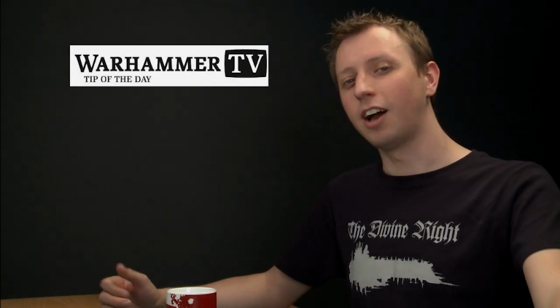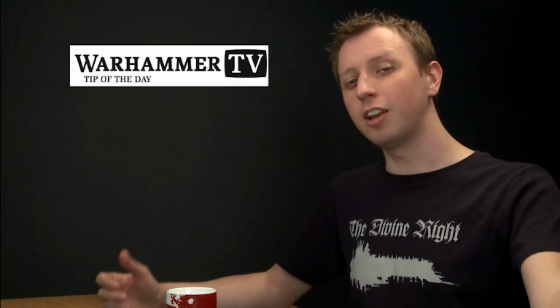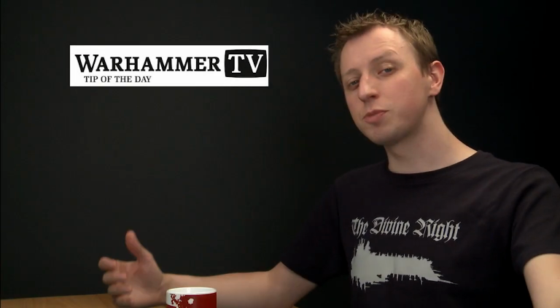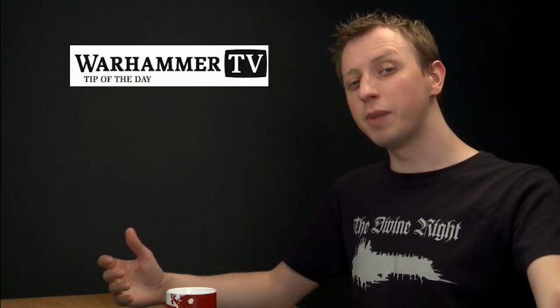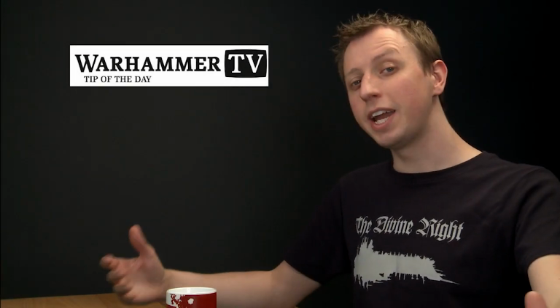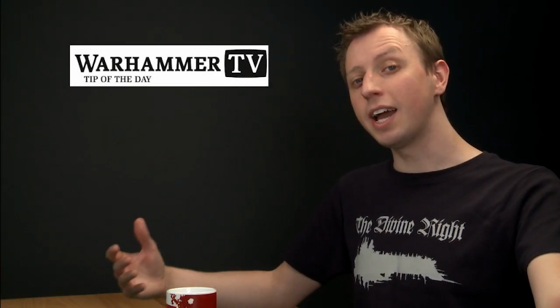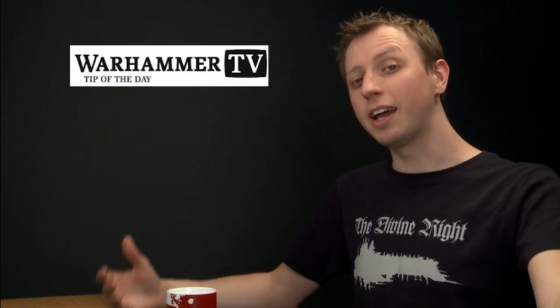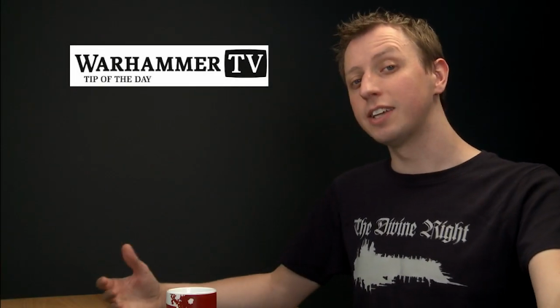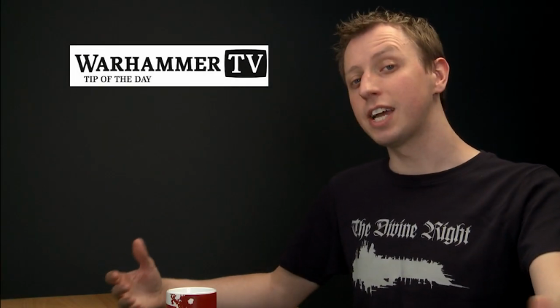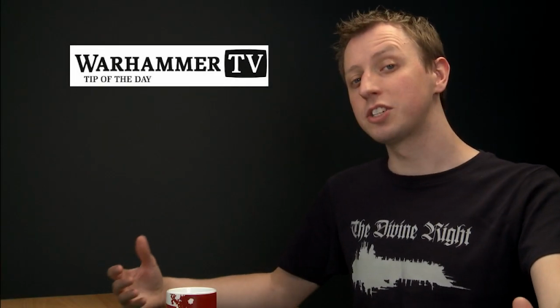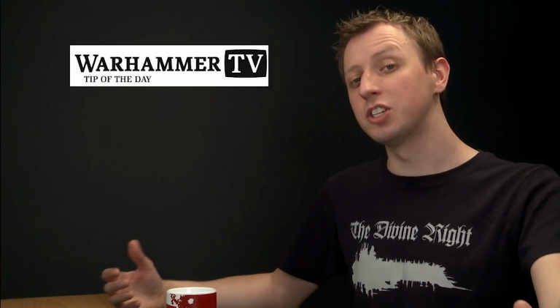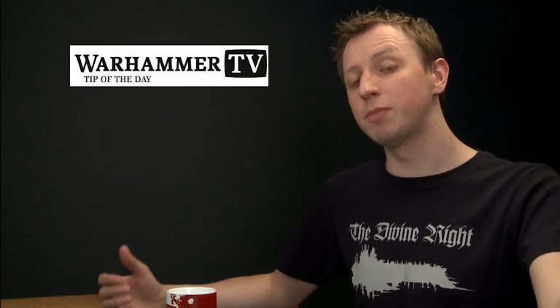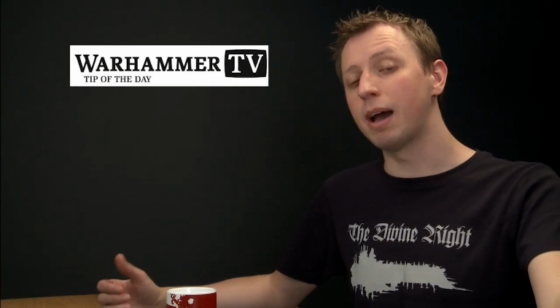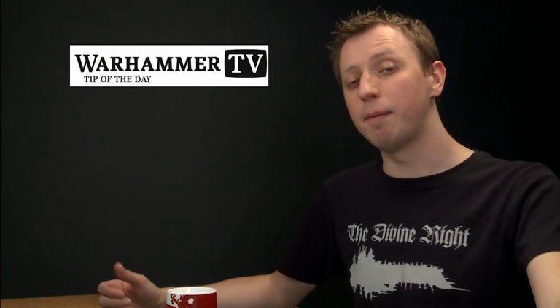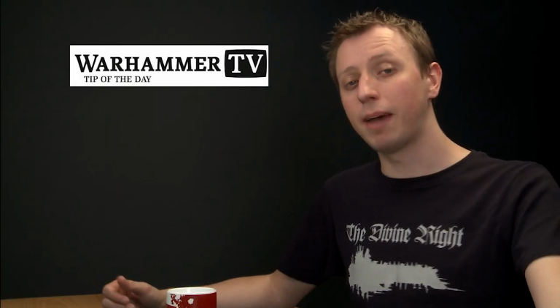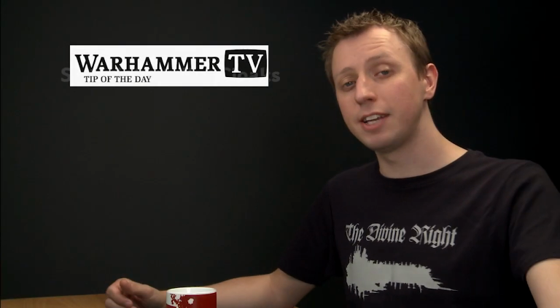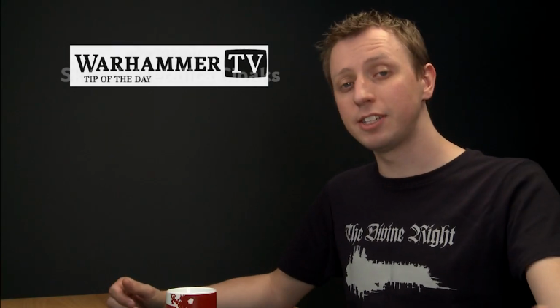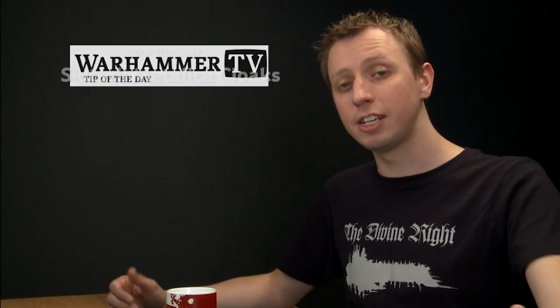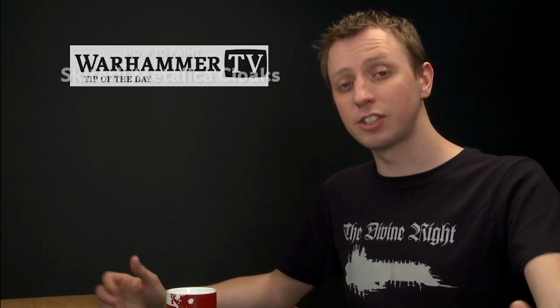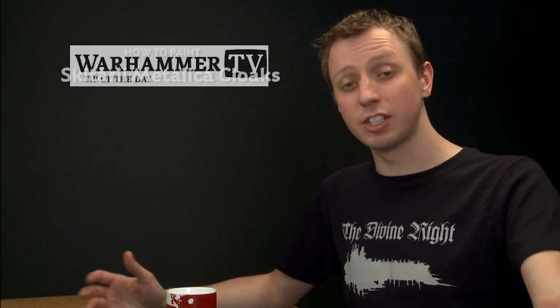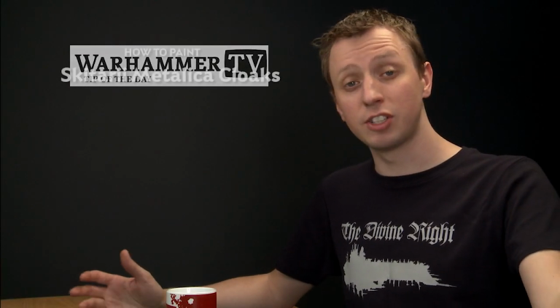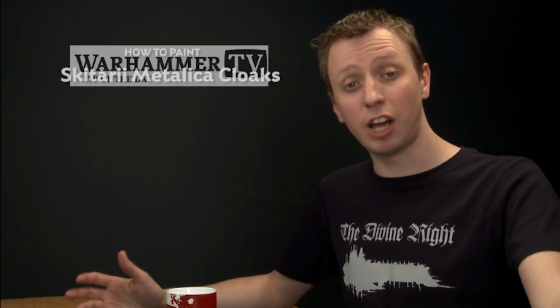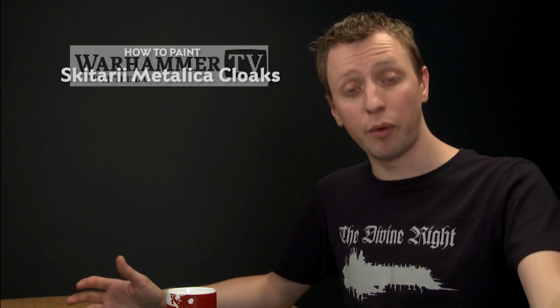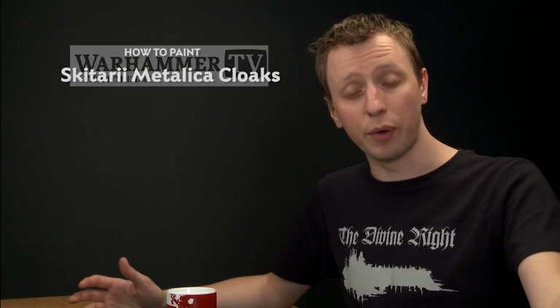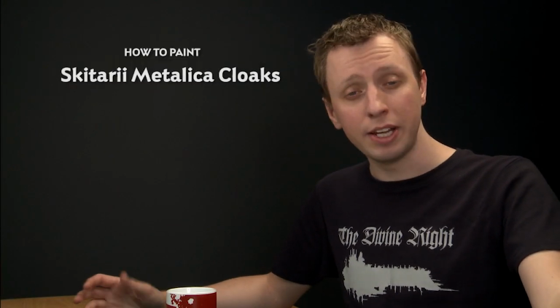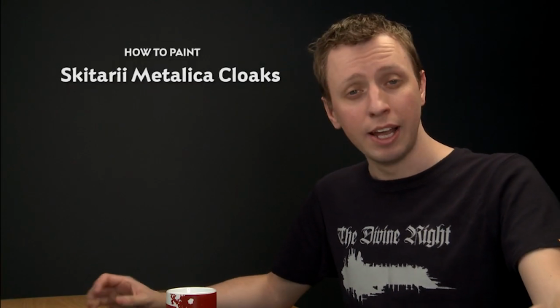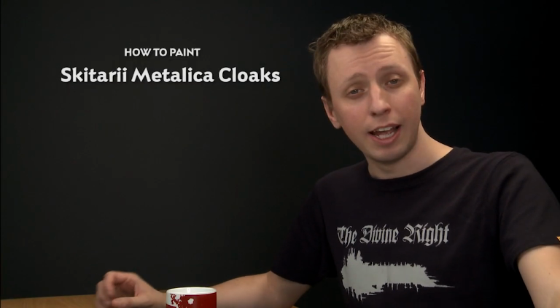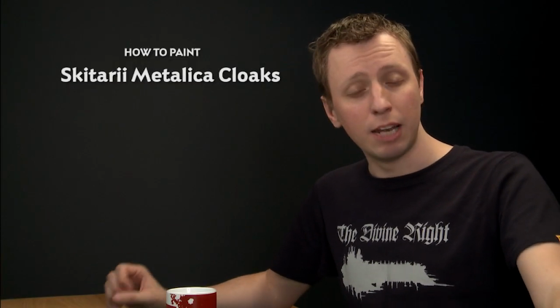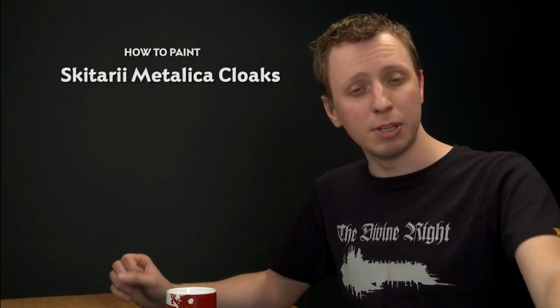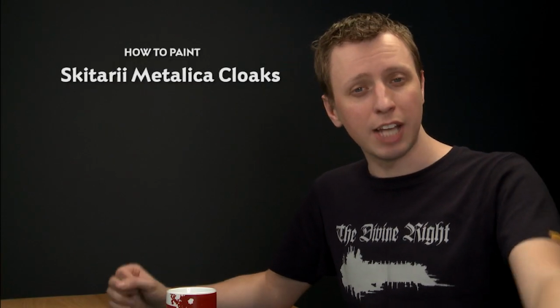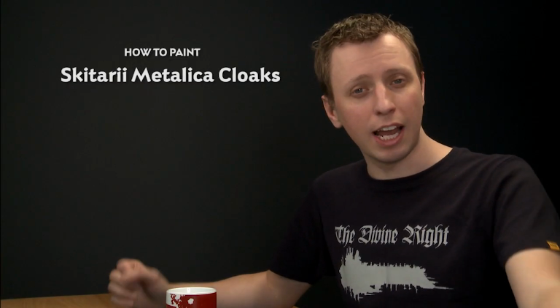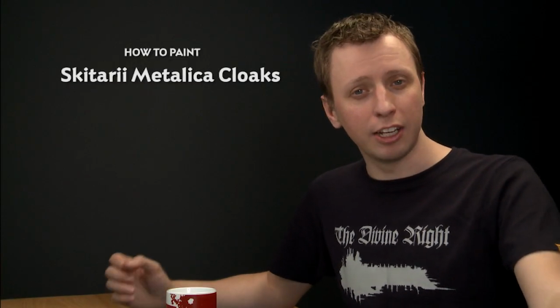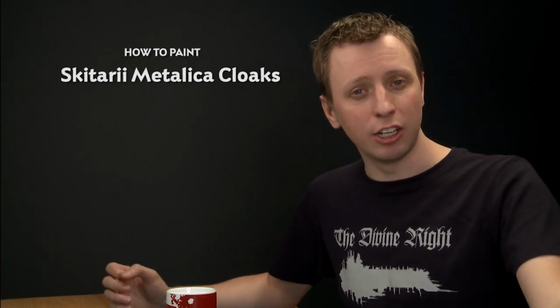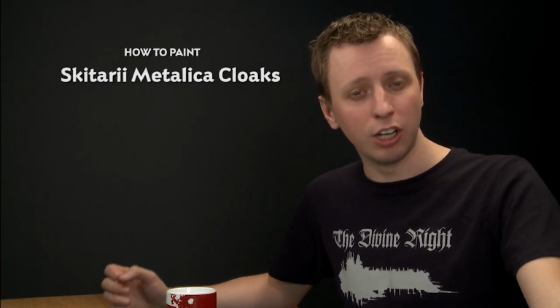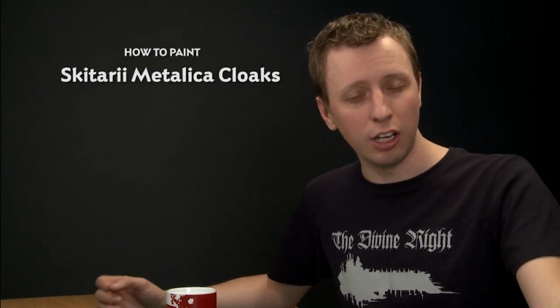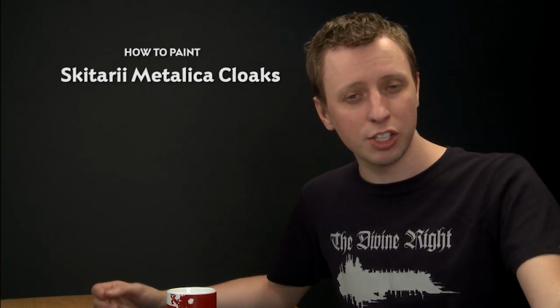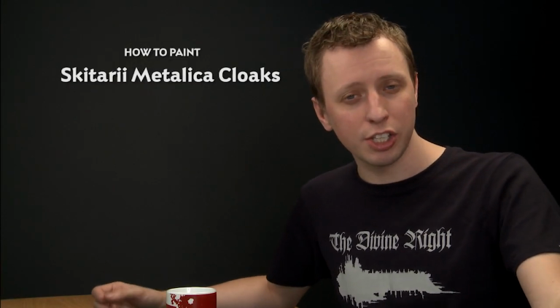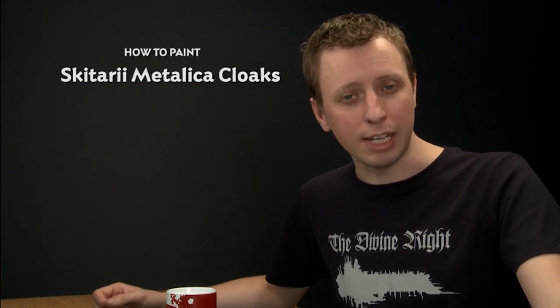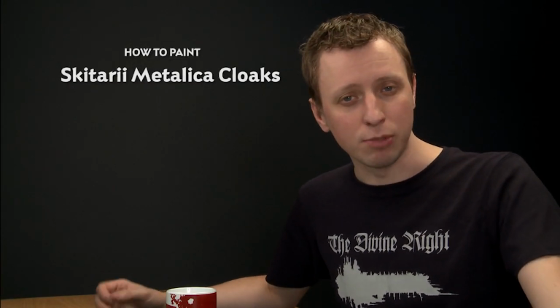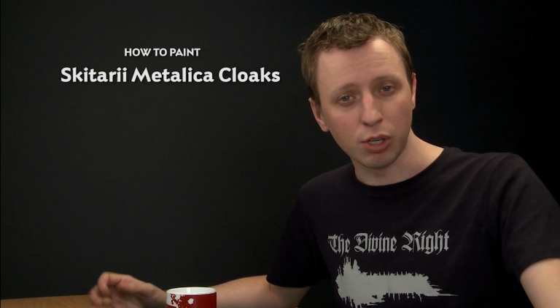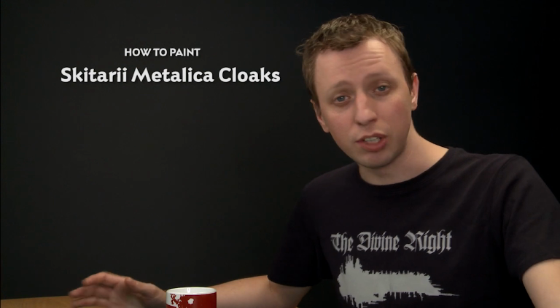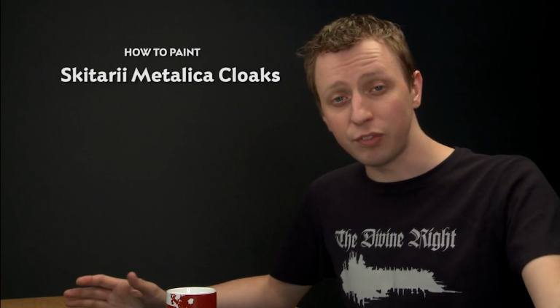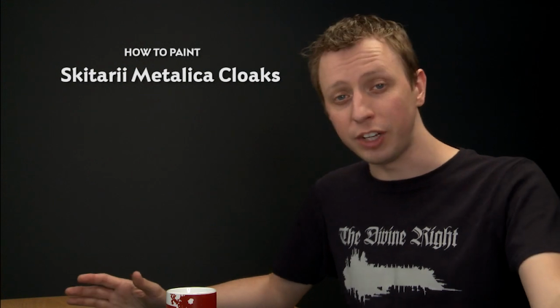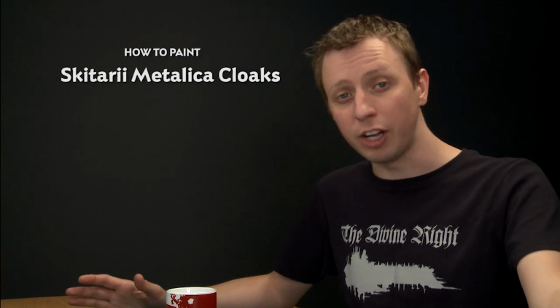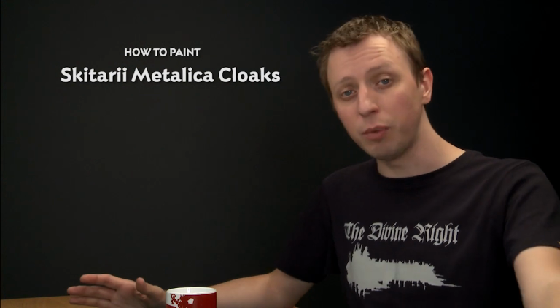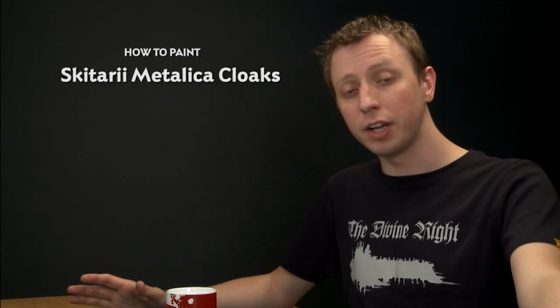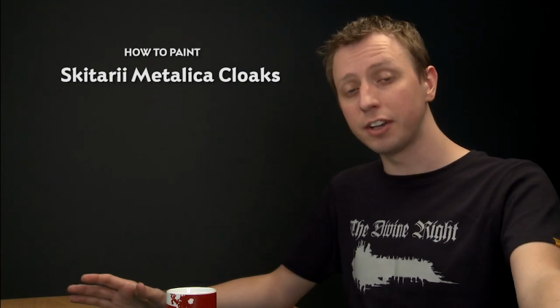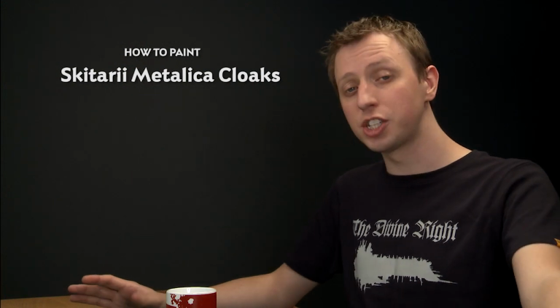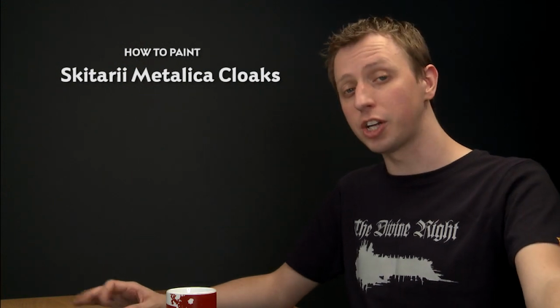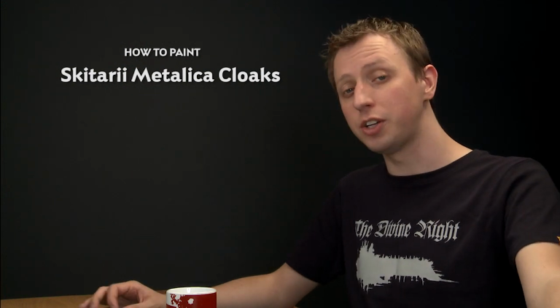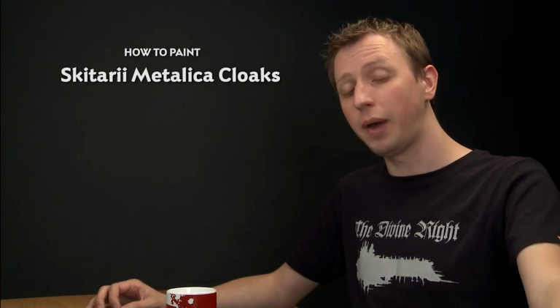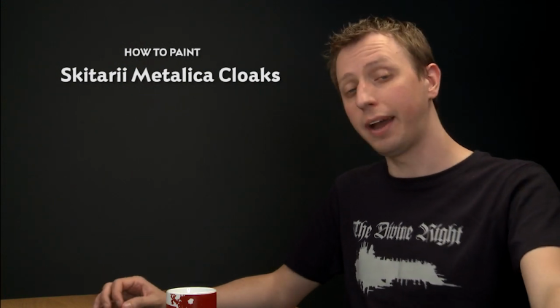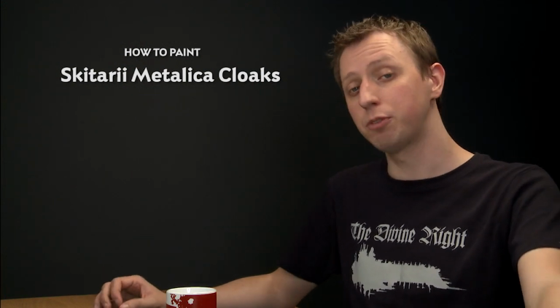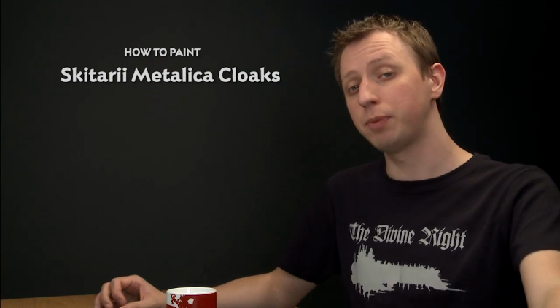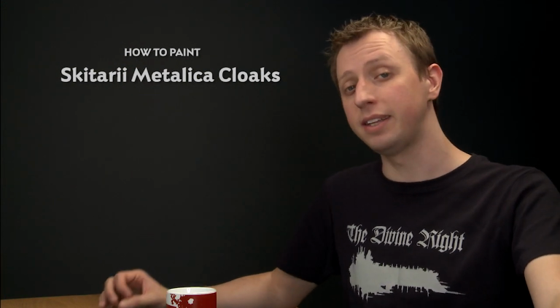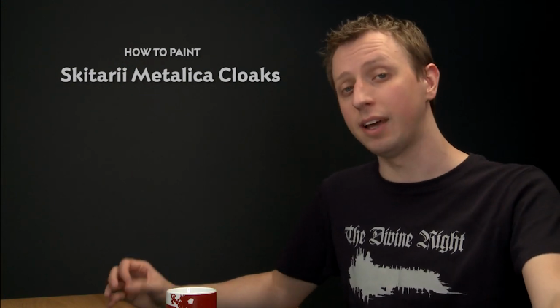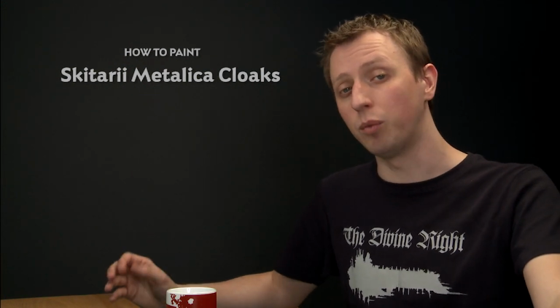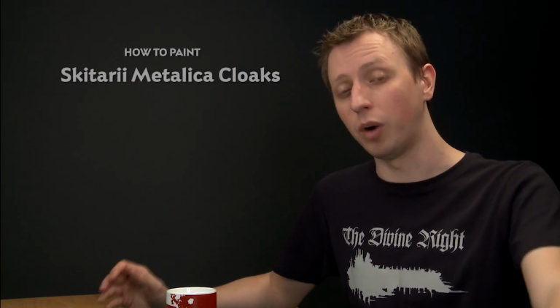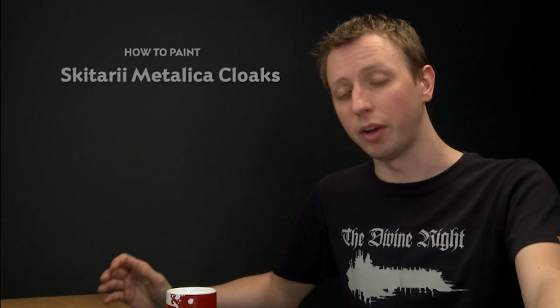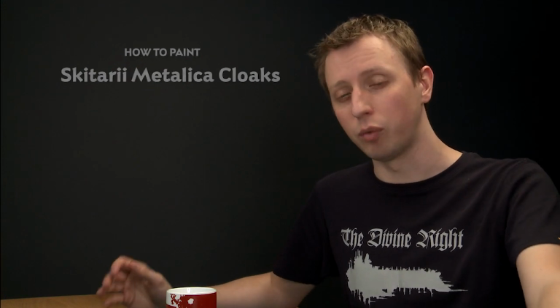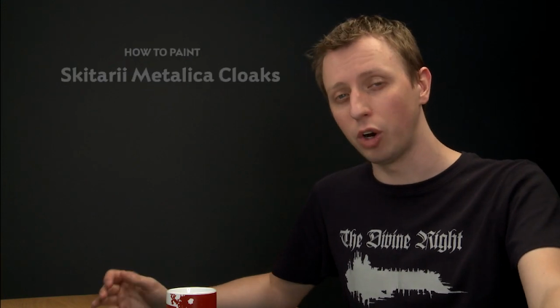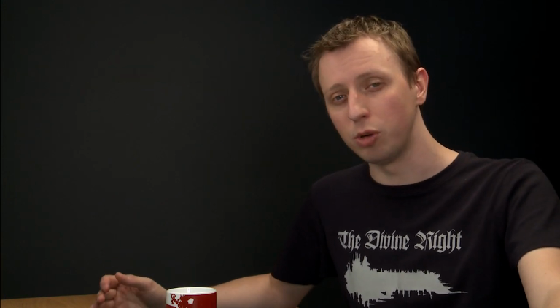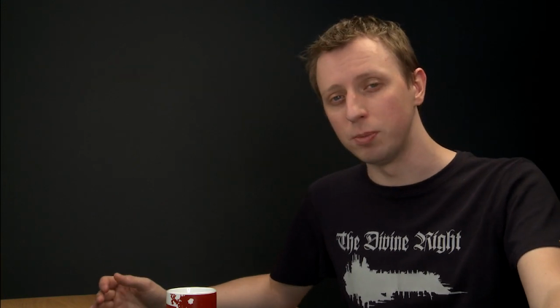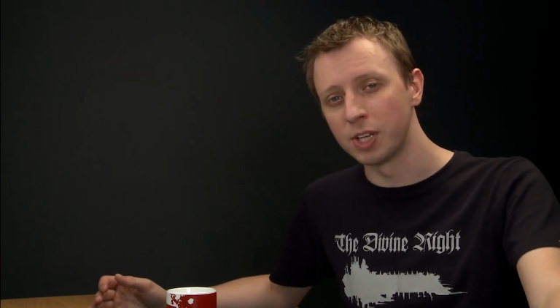Carlos Mejia has asked us about painting Skitarii in the Metallica colour scheme. So in this video we're going to show you how to paint their white robes.